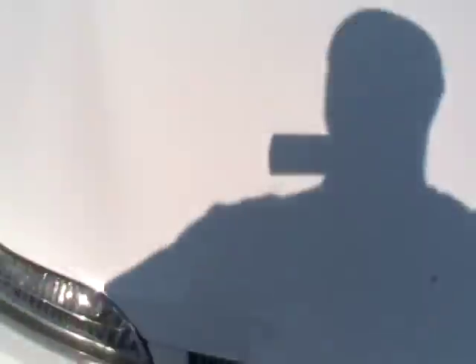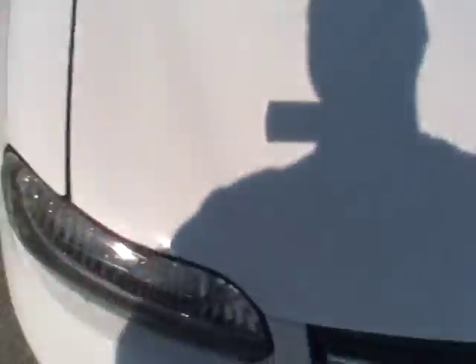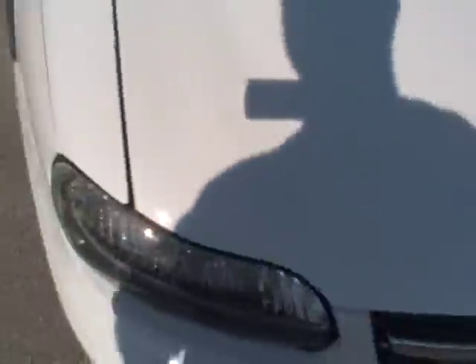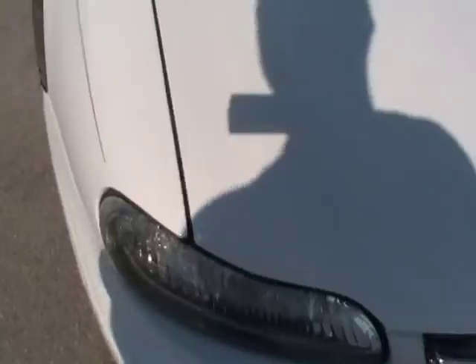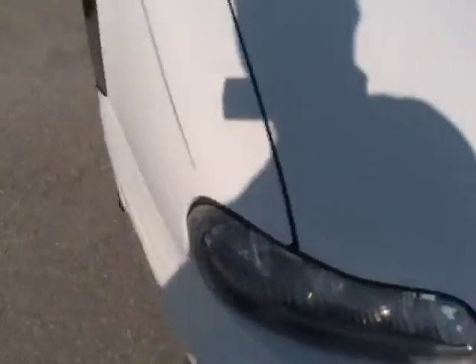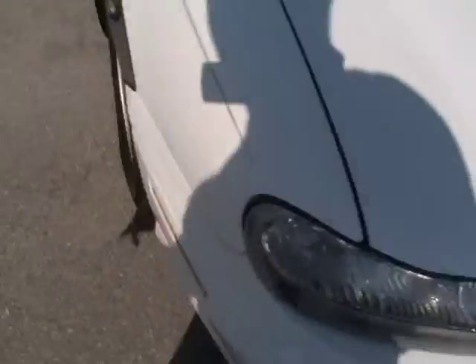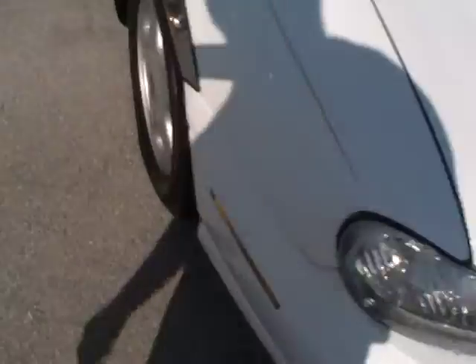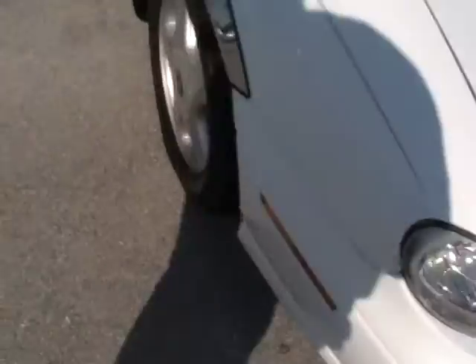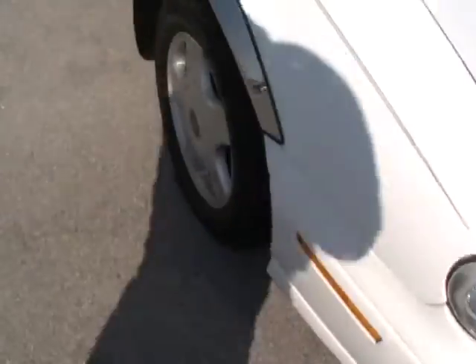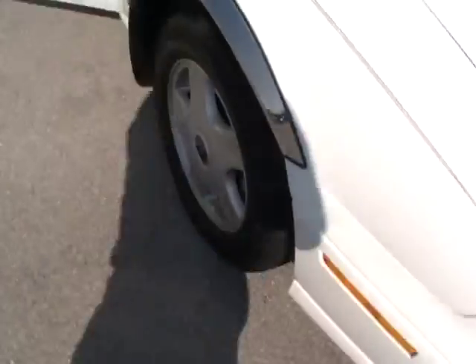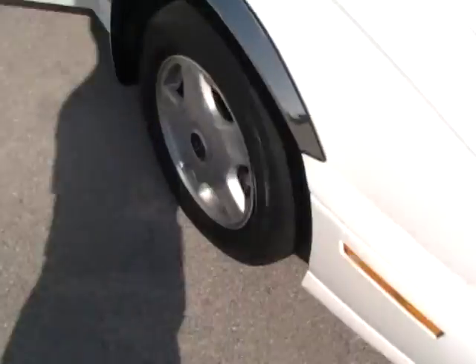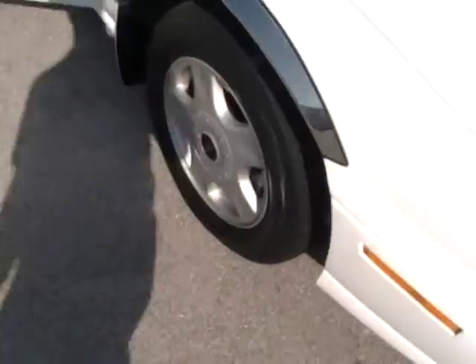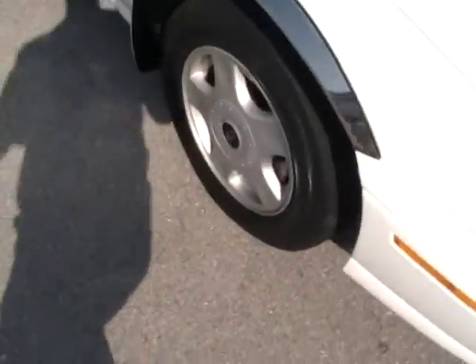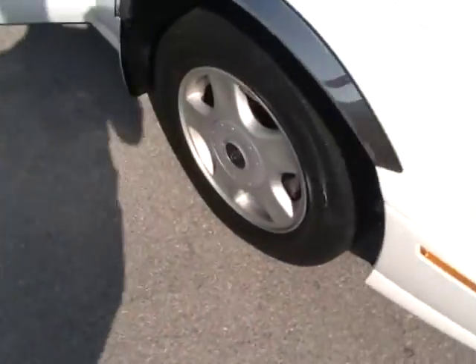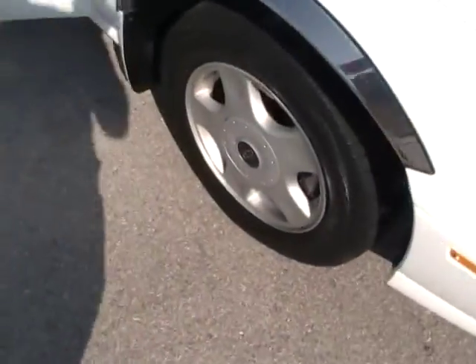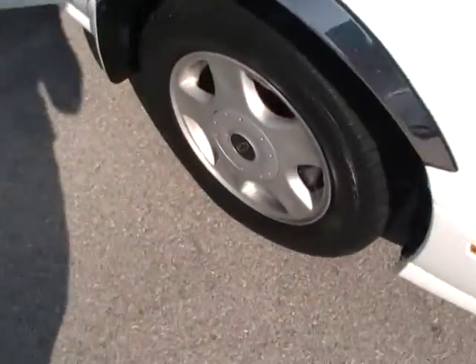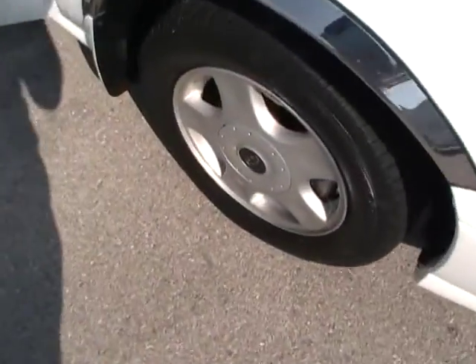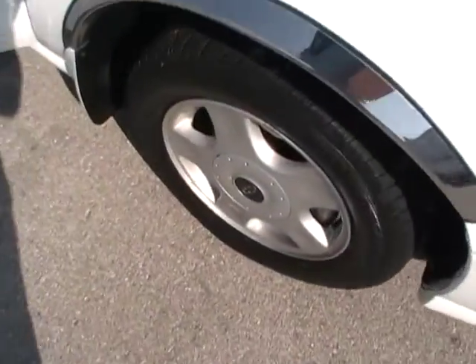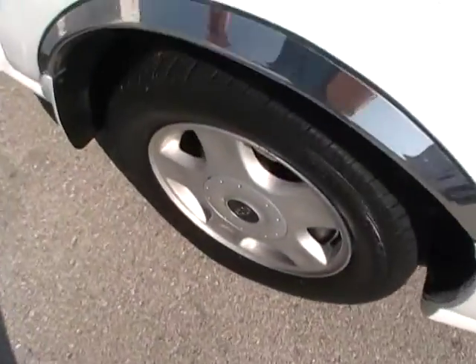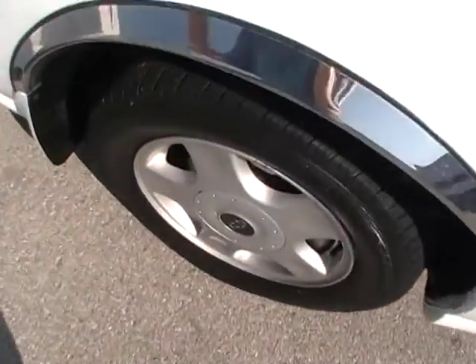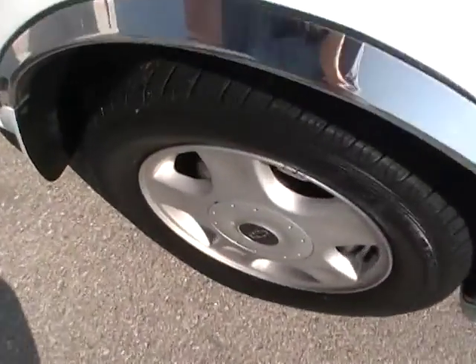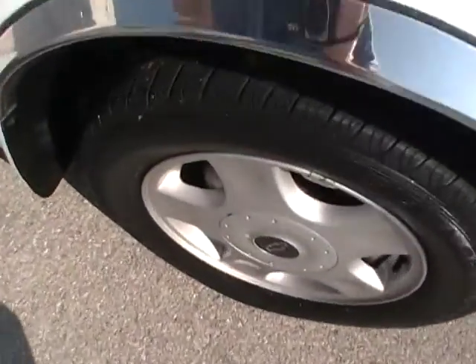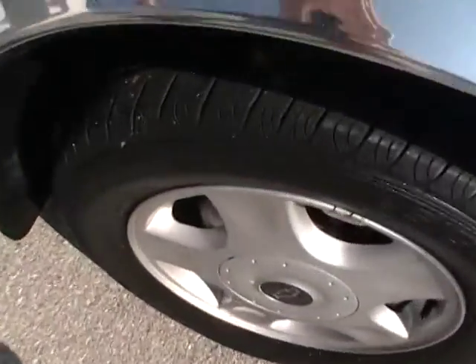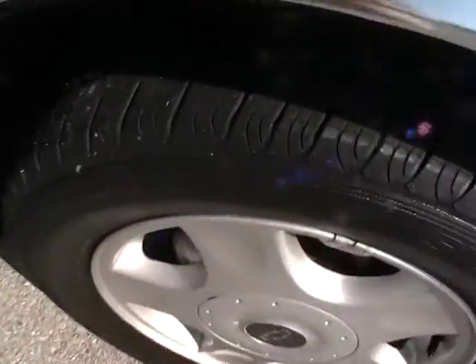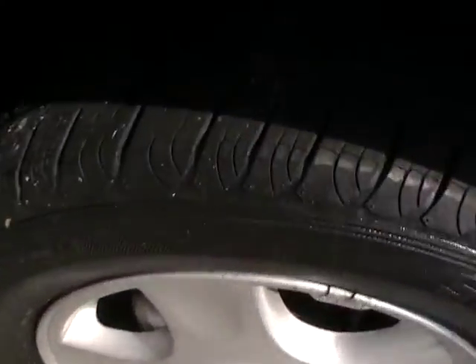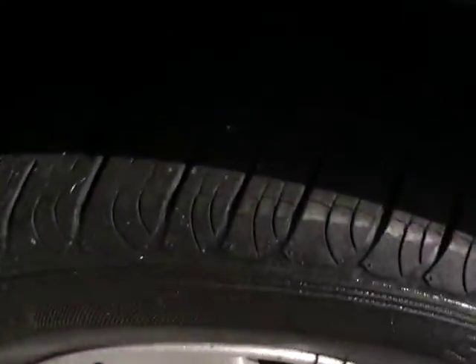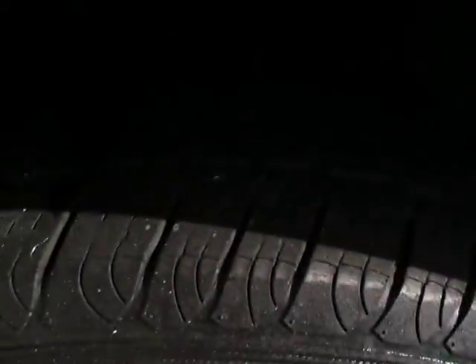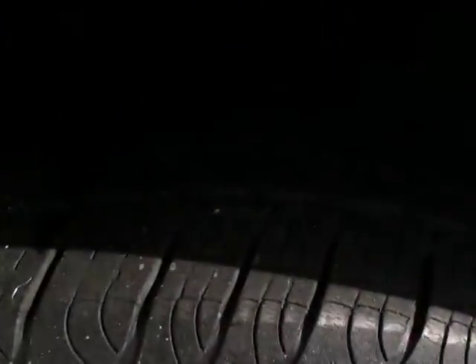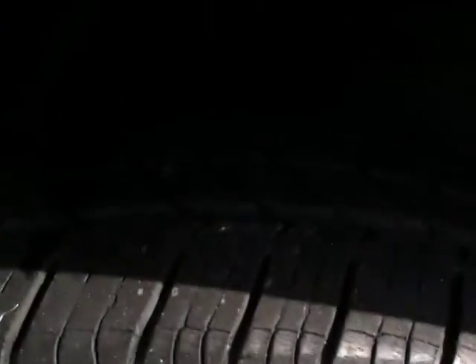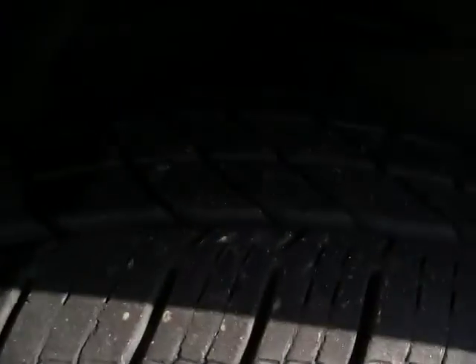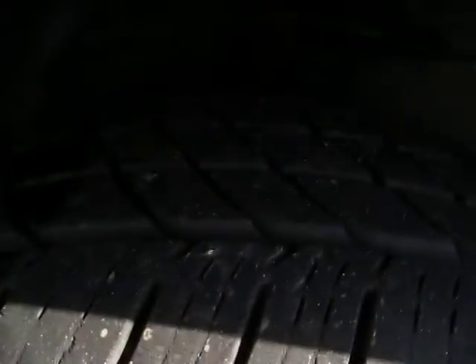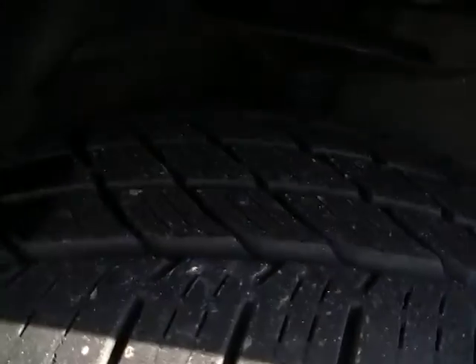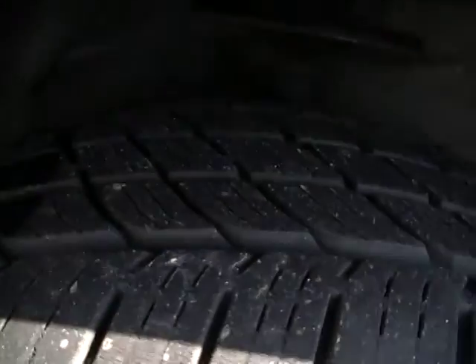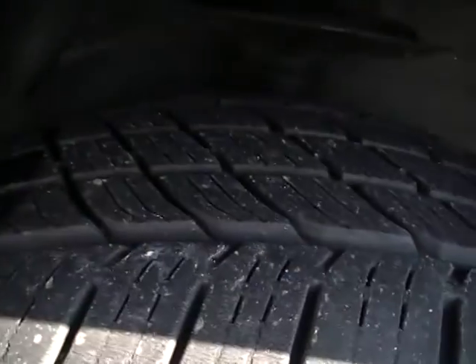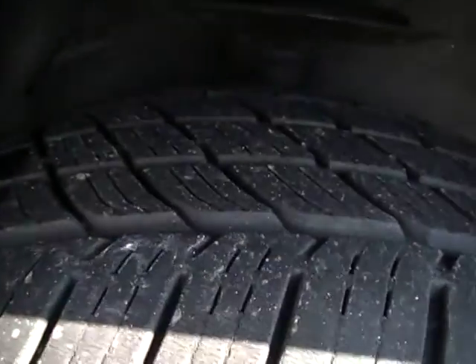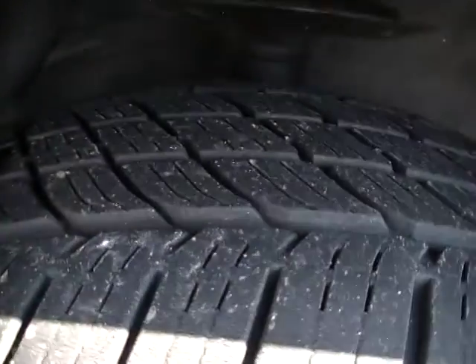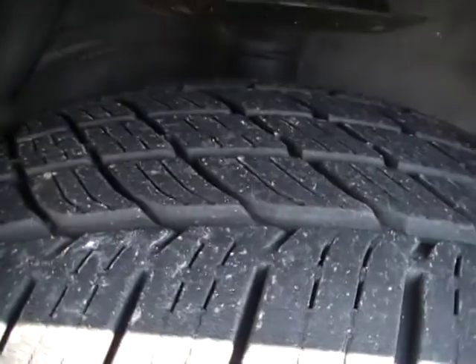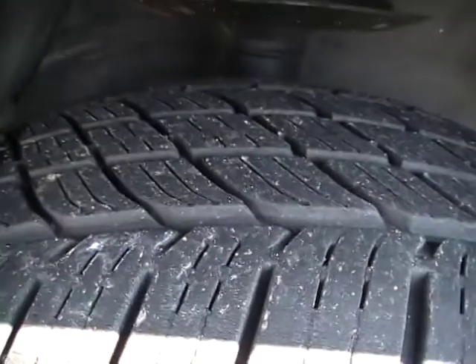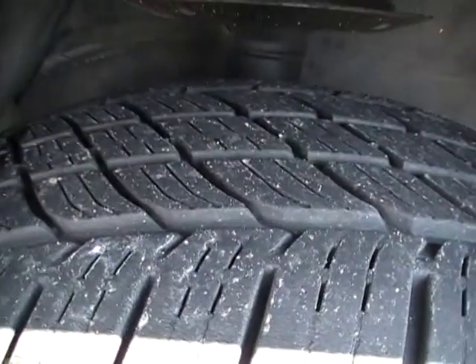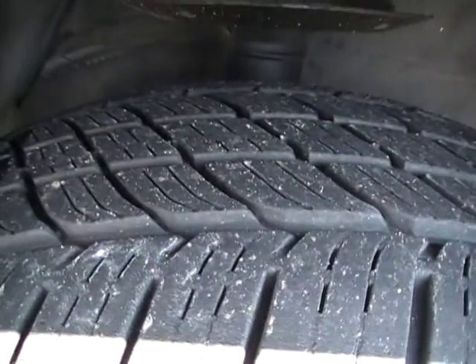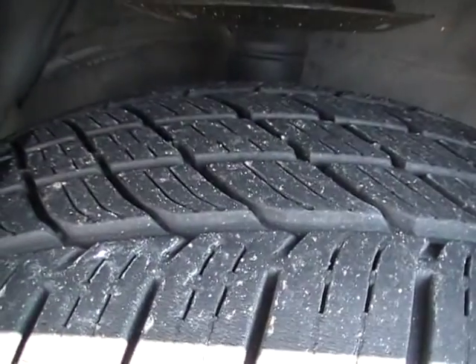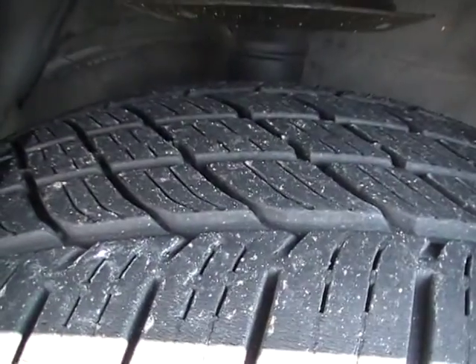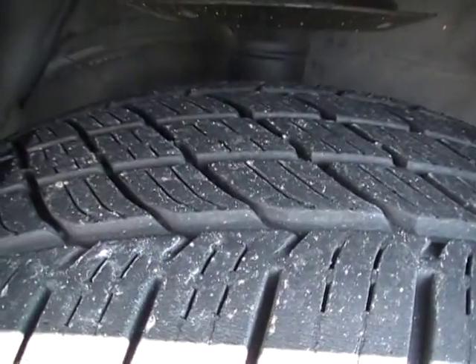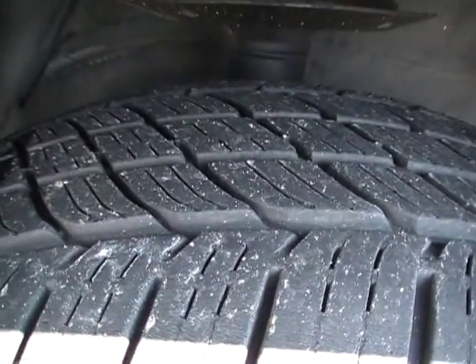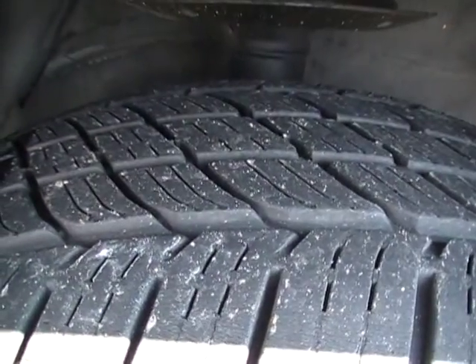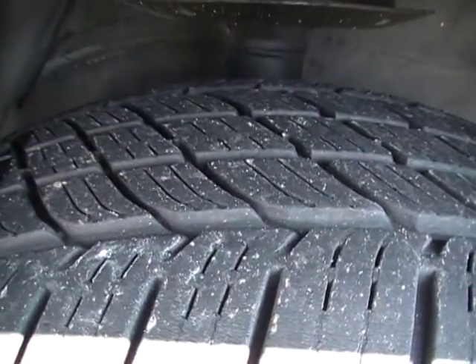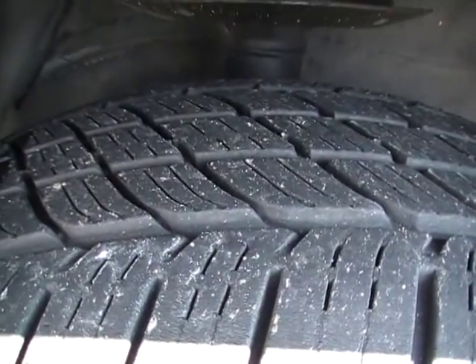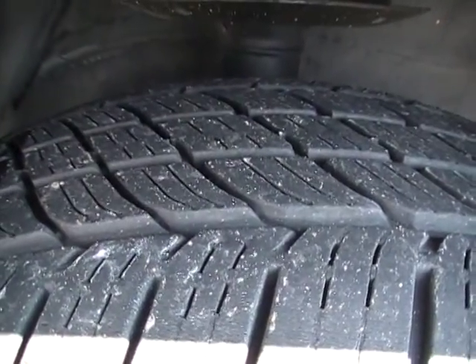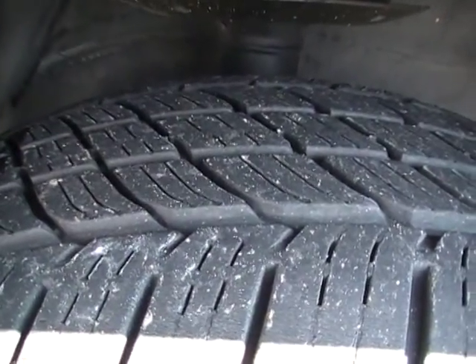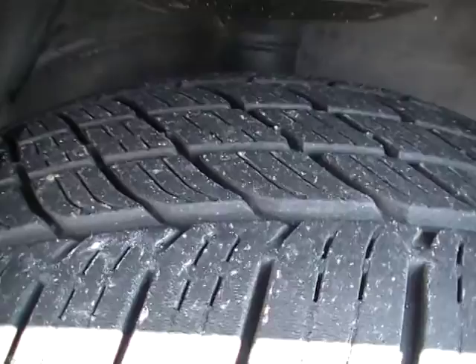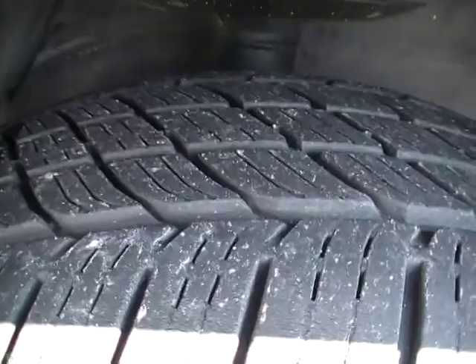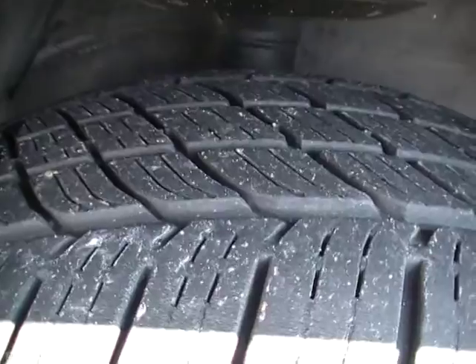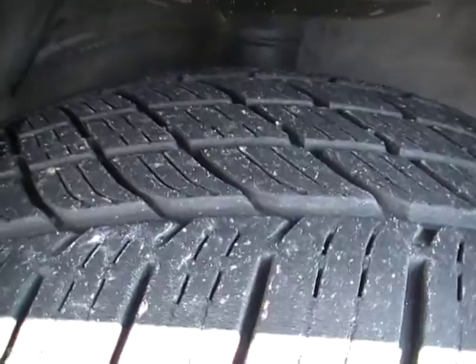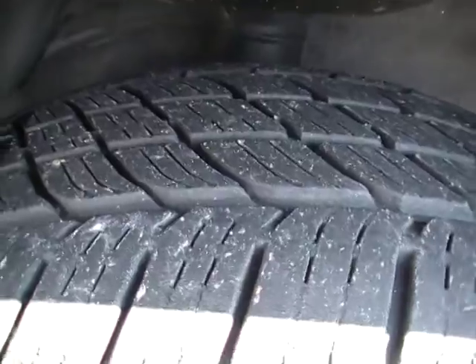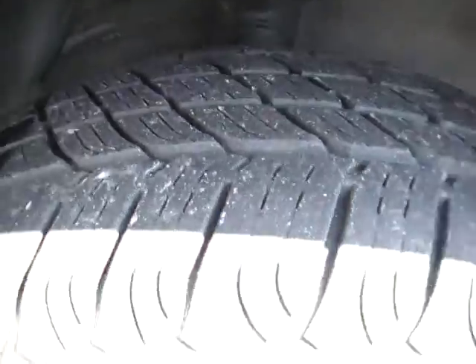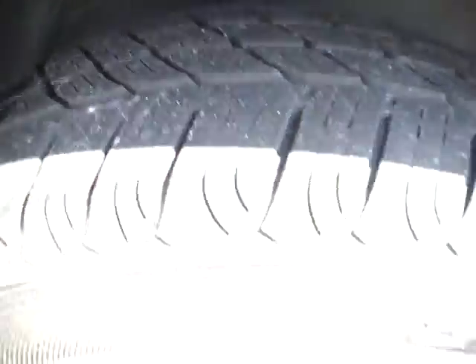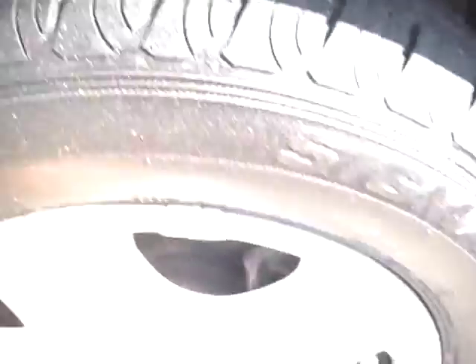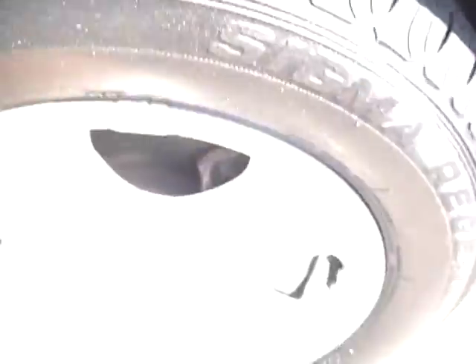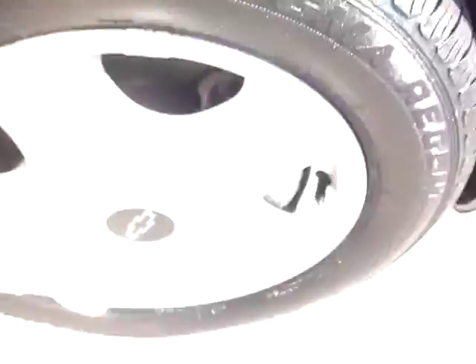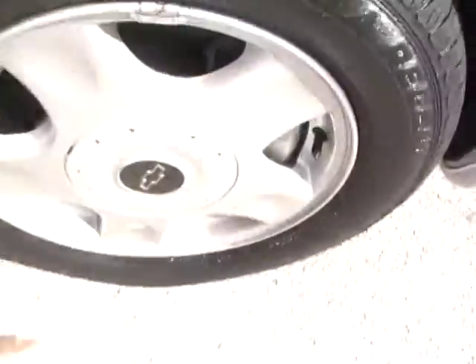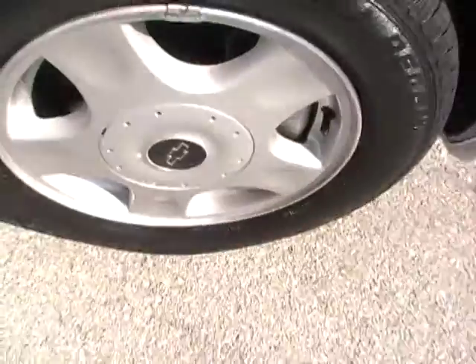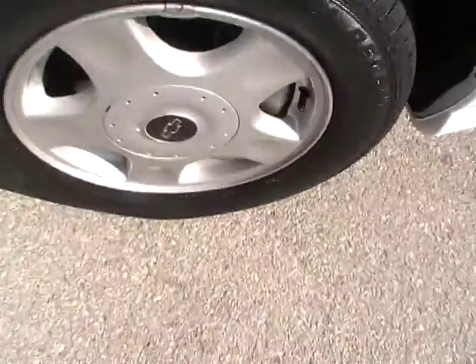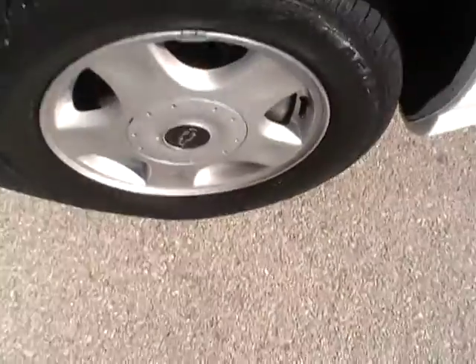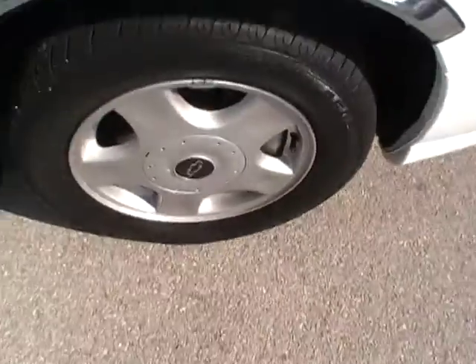Summit white. Tons of tread remaining on the tires — I want you to see that. Look at that alloy wheel.